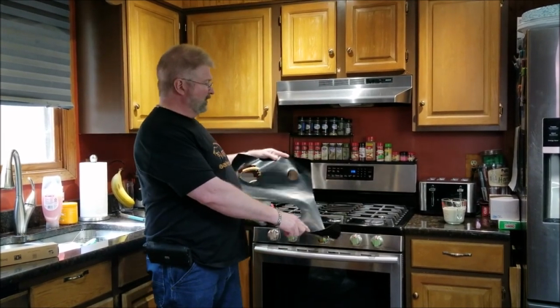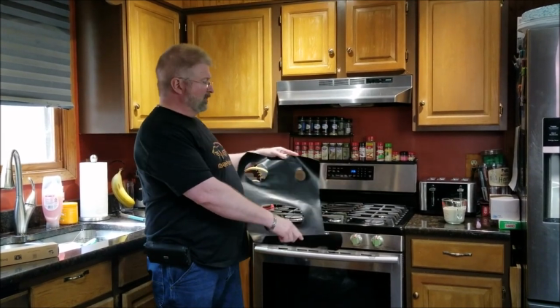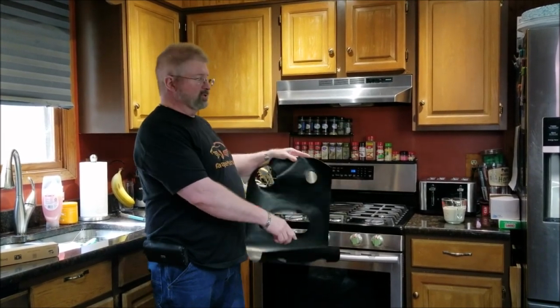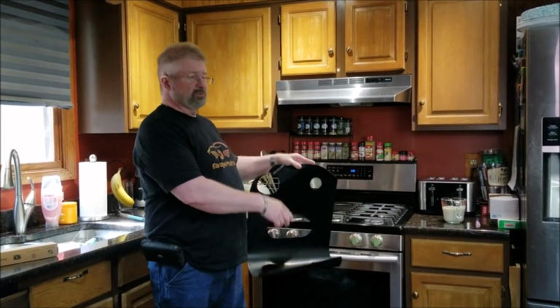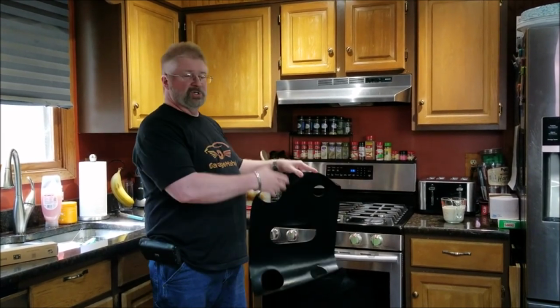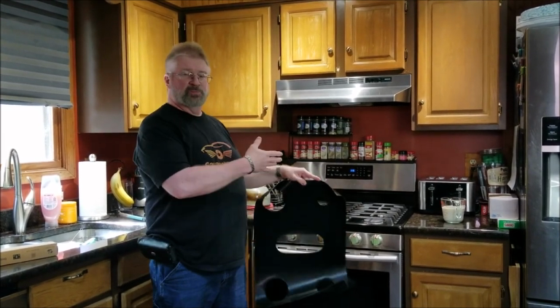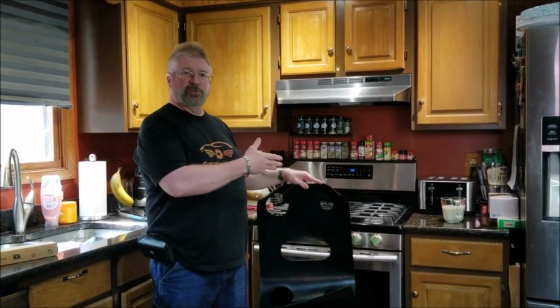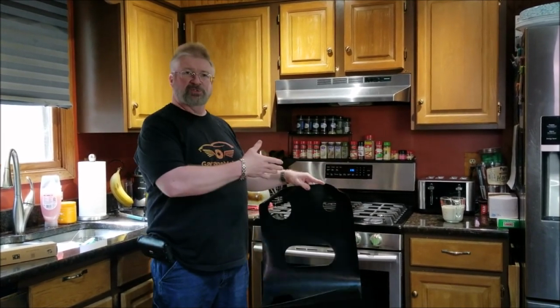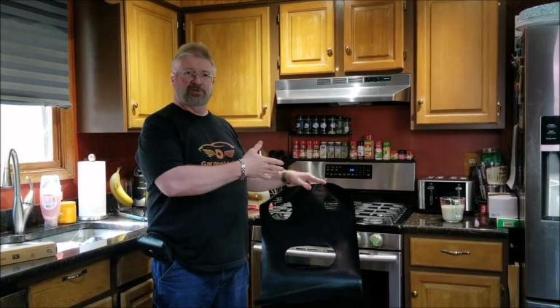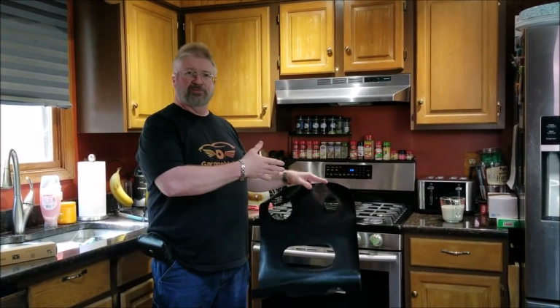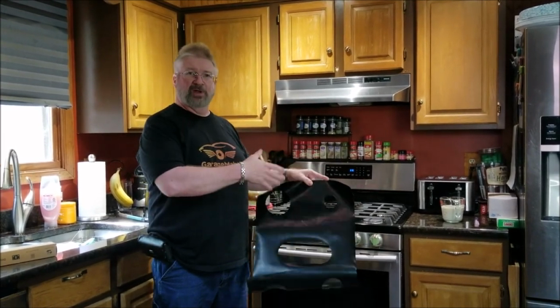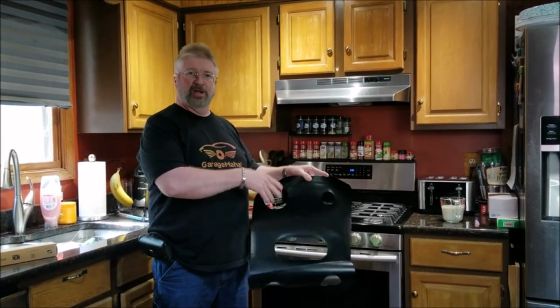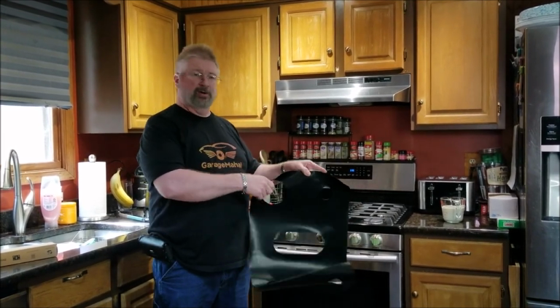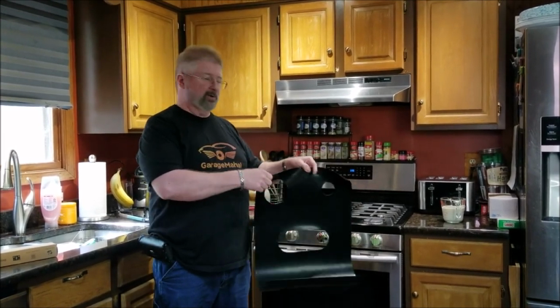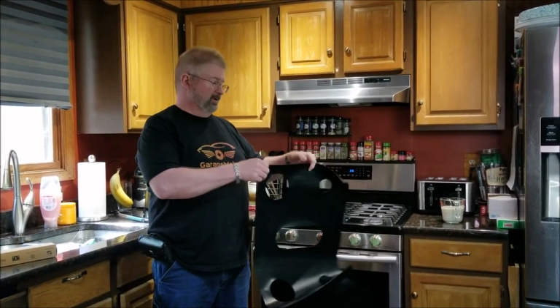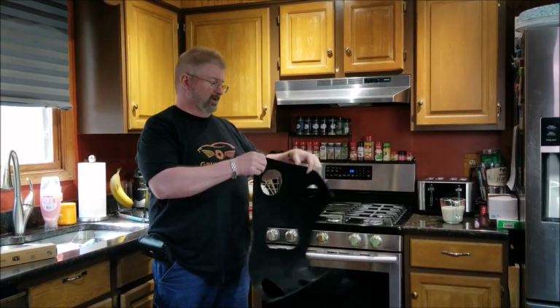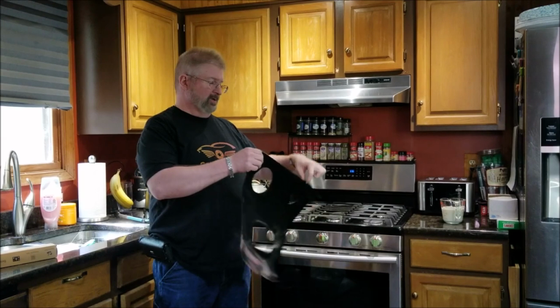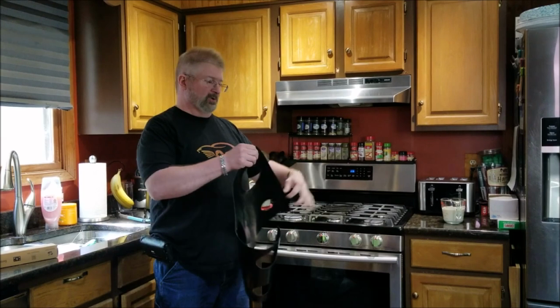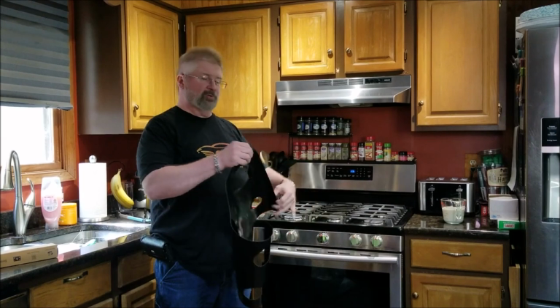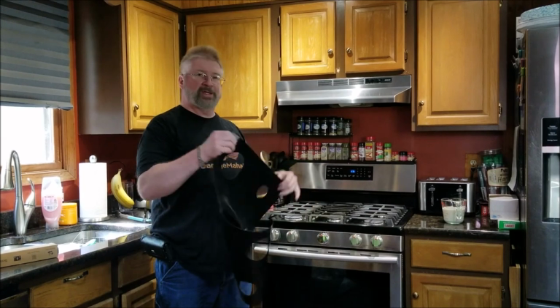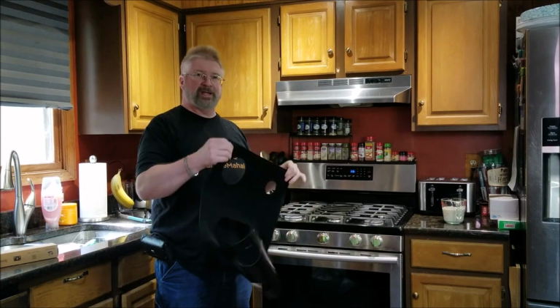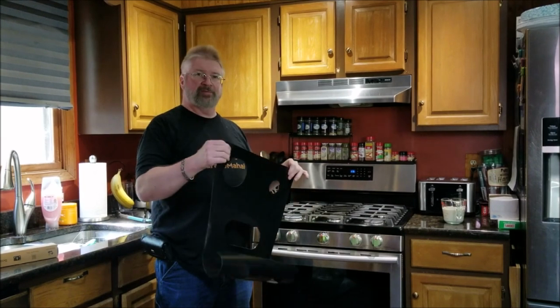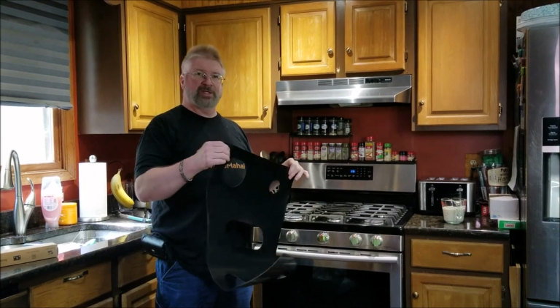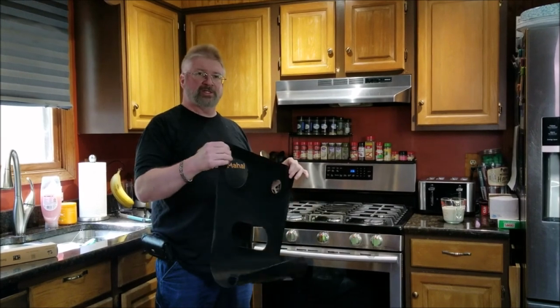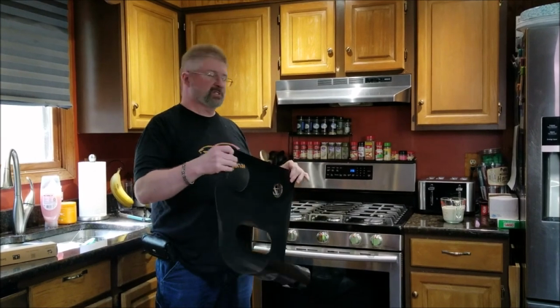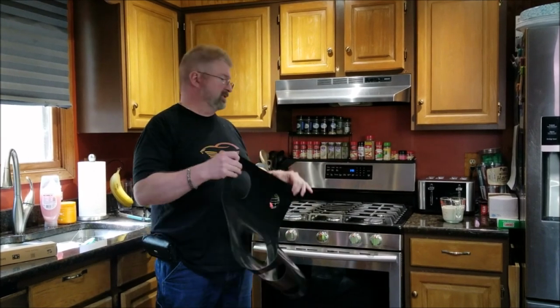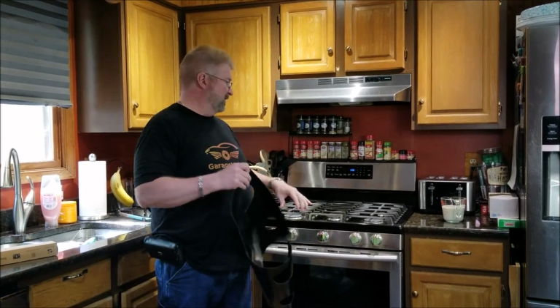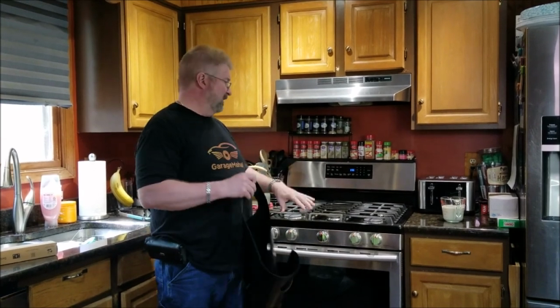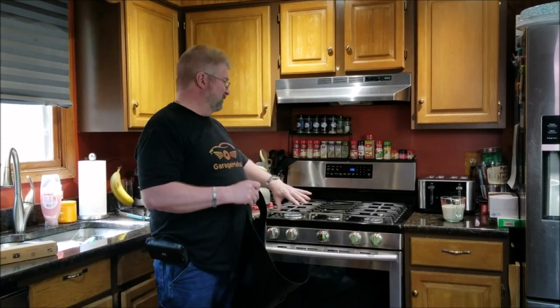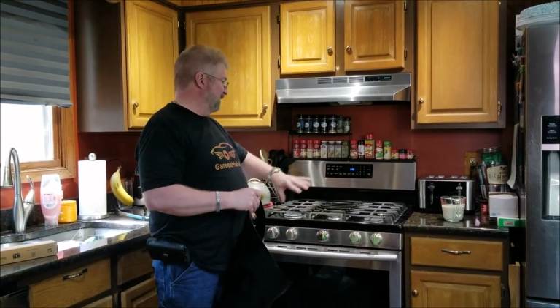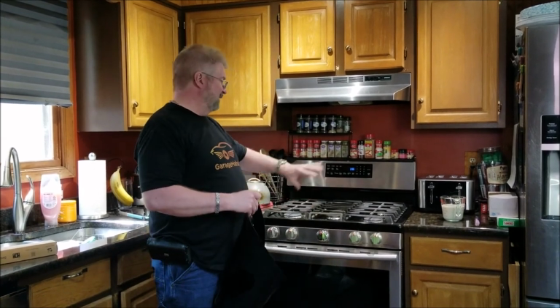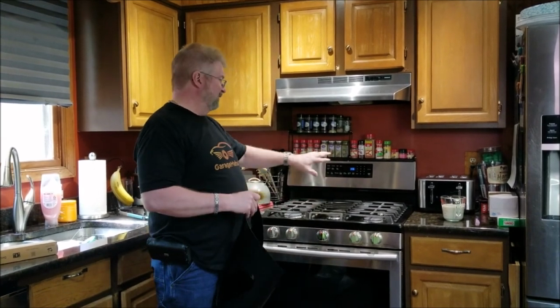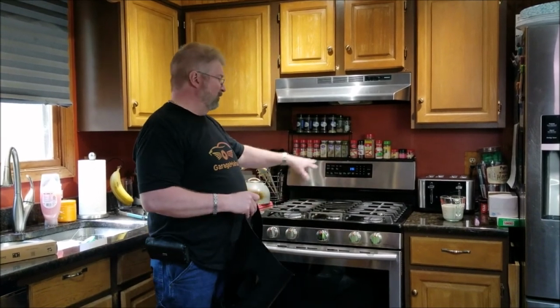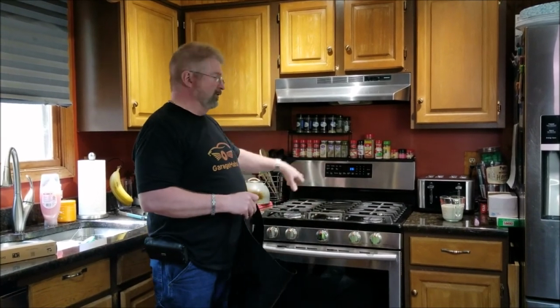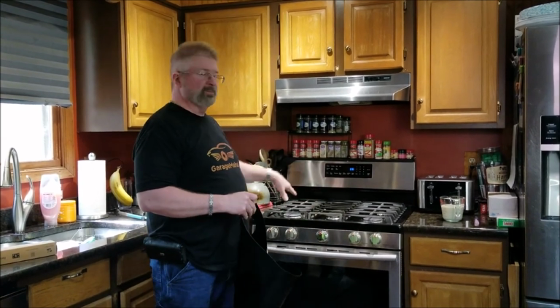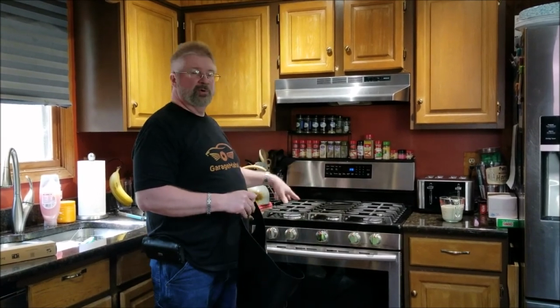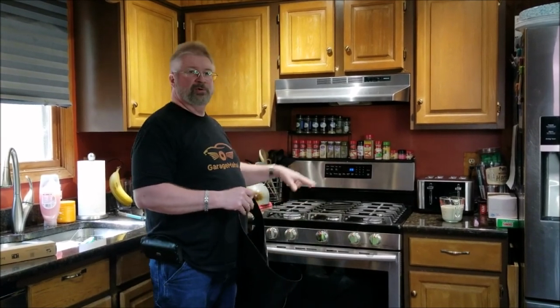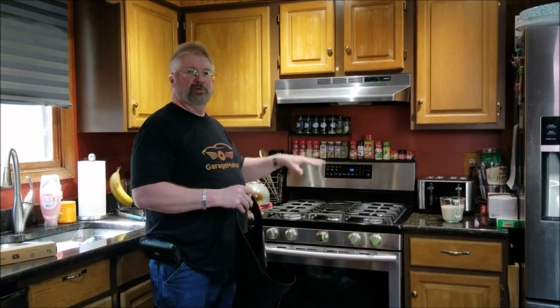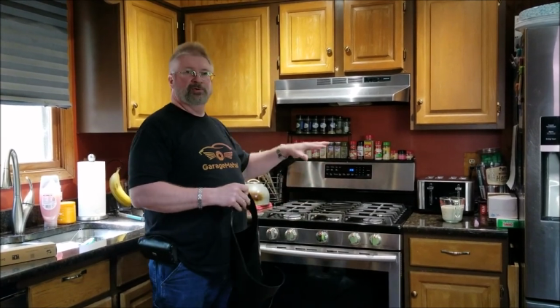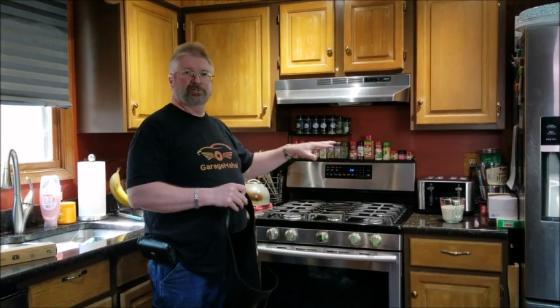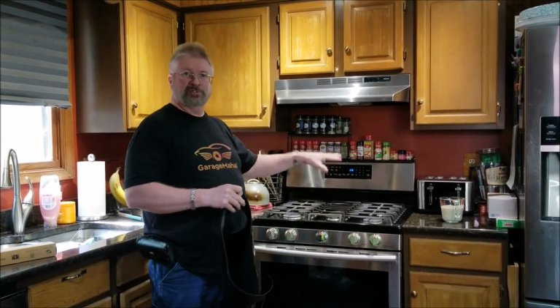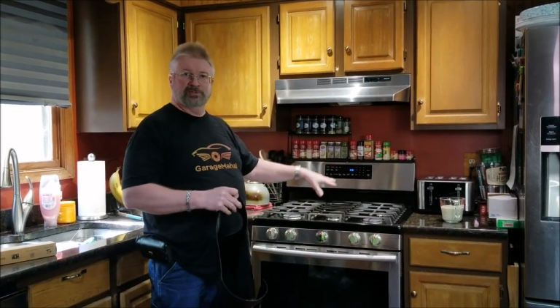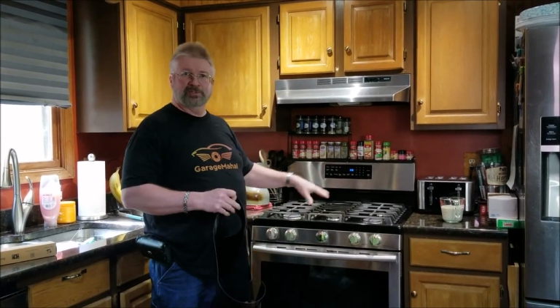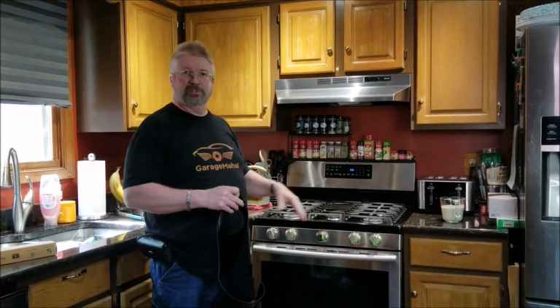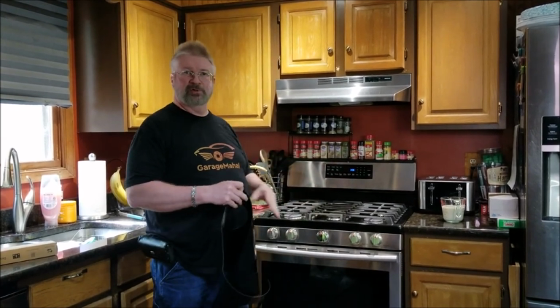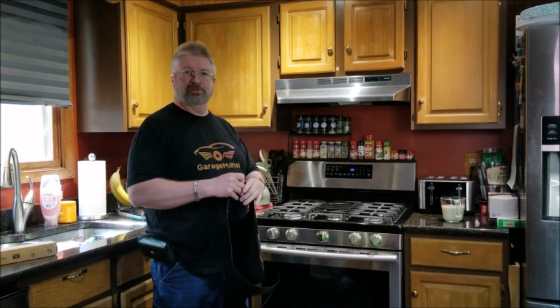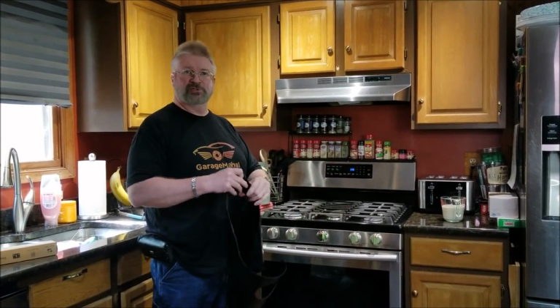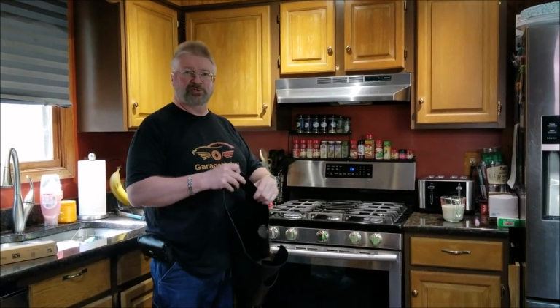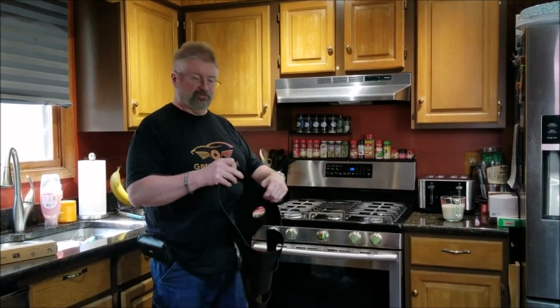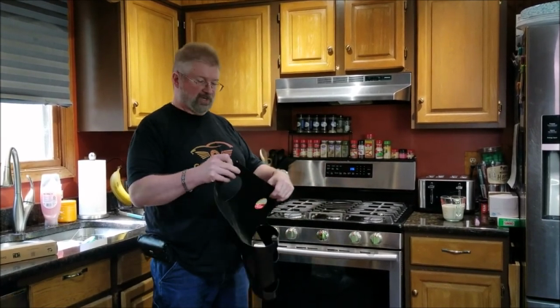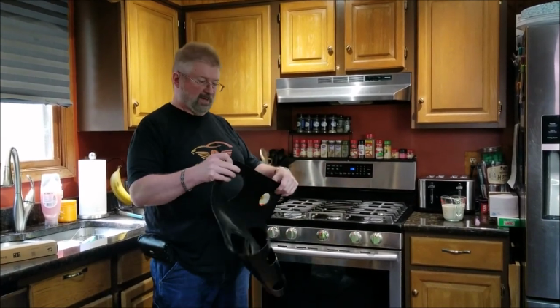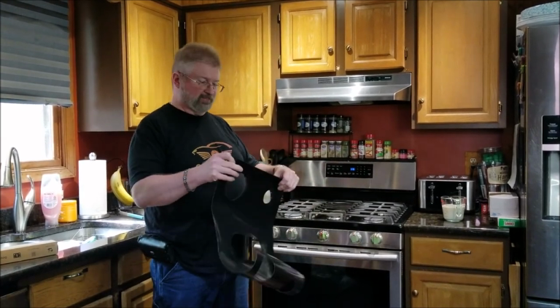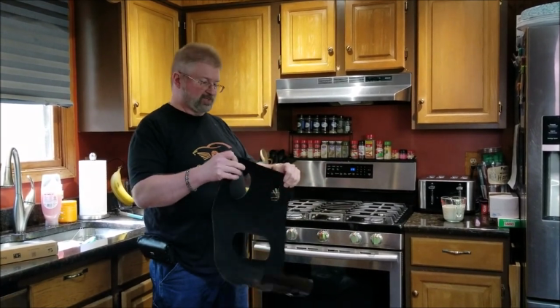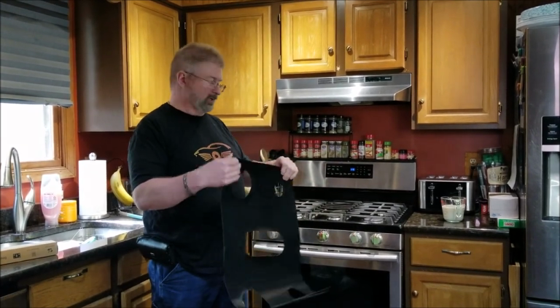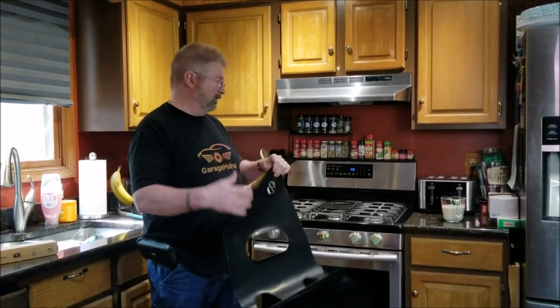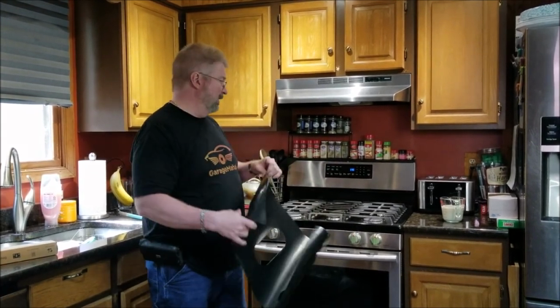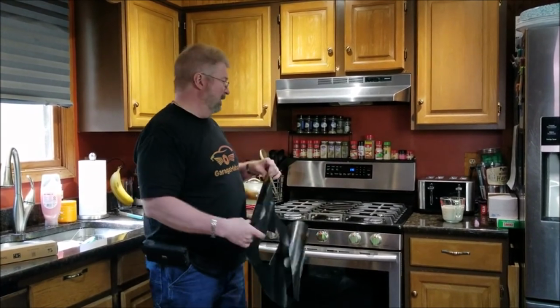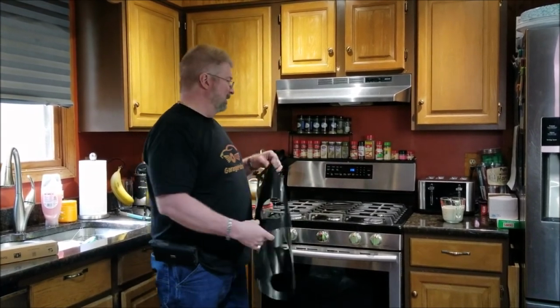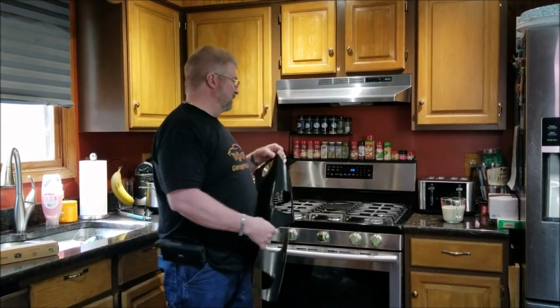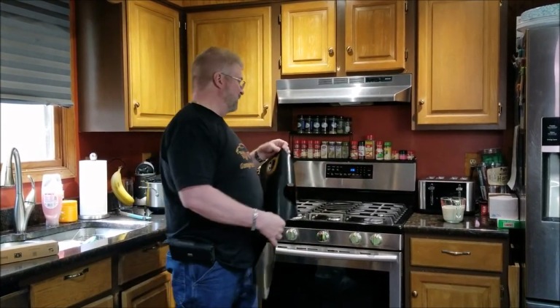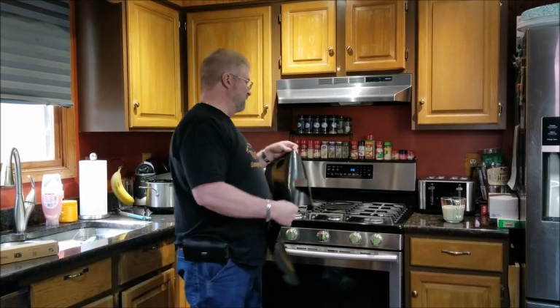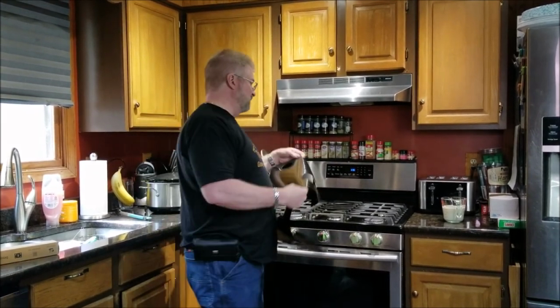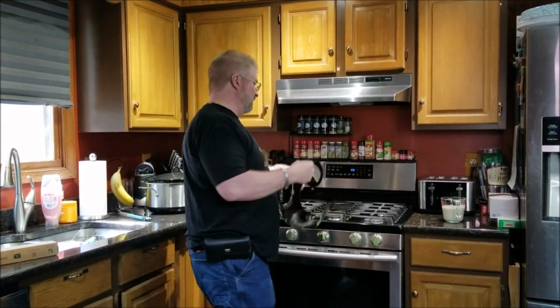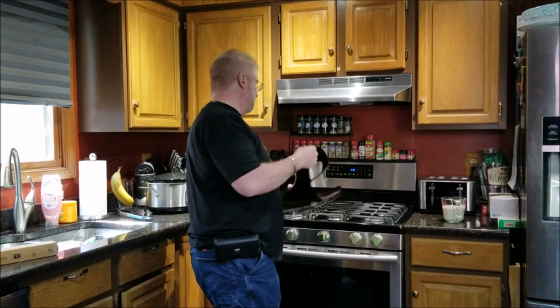So when you spill stuff on there, you're cleaning this instead of trying to clean all your burners and the stove top. So let's get this ready.